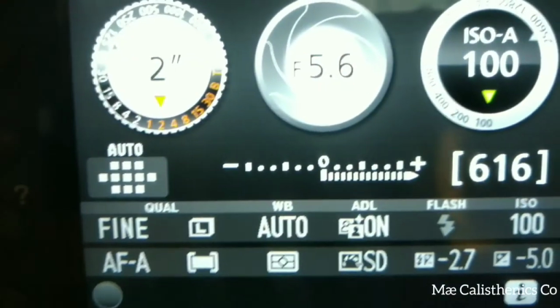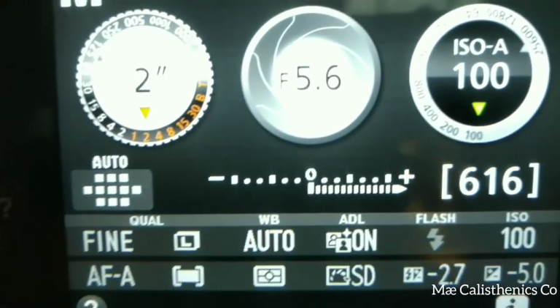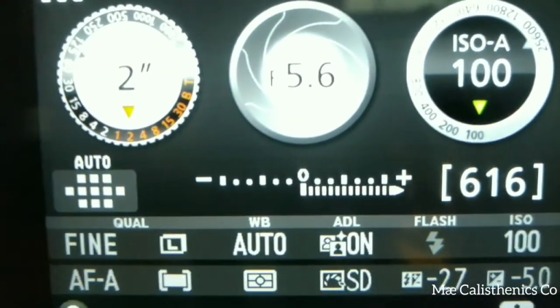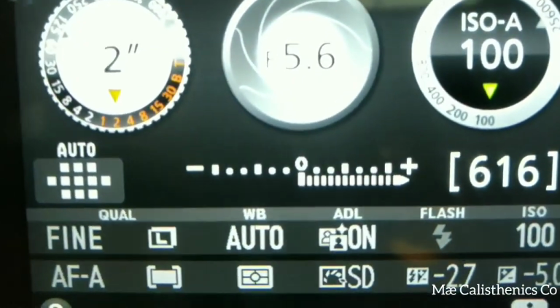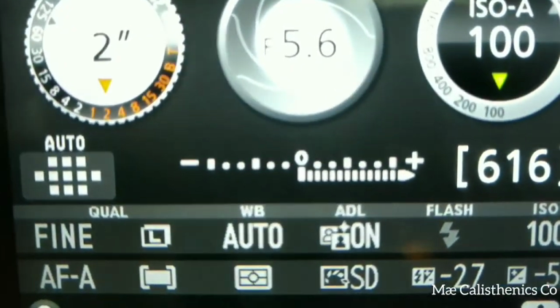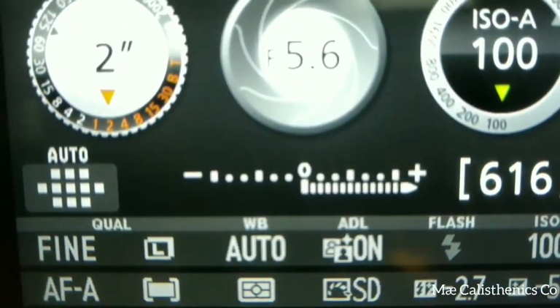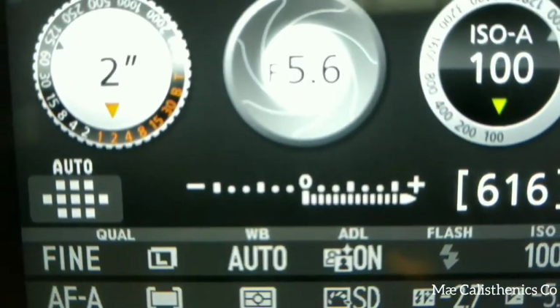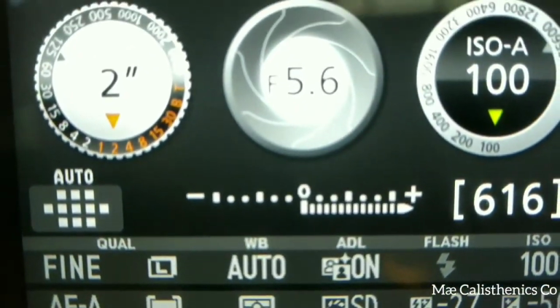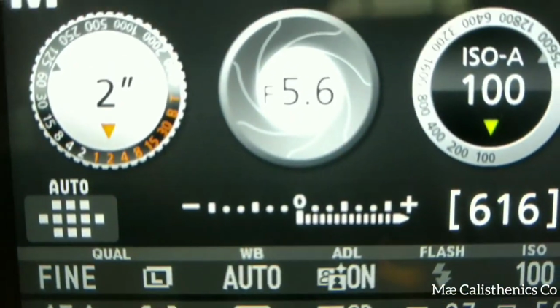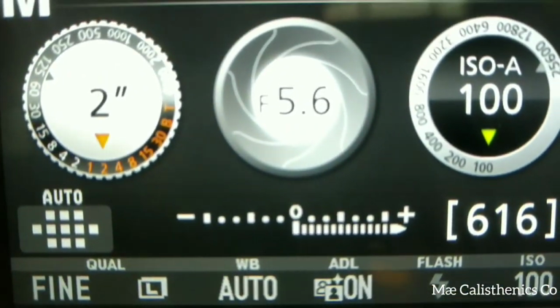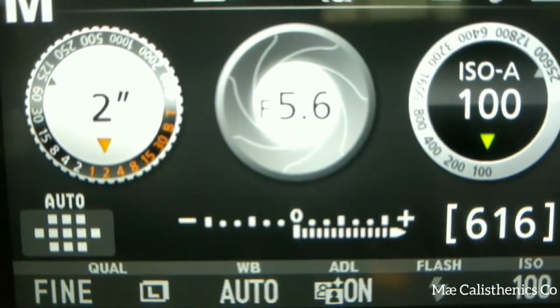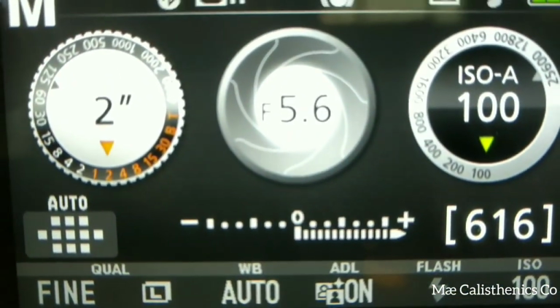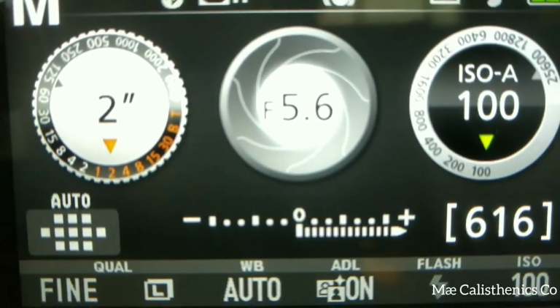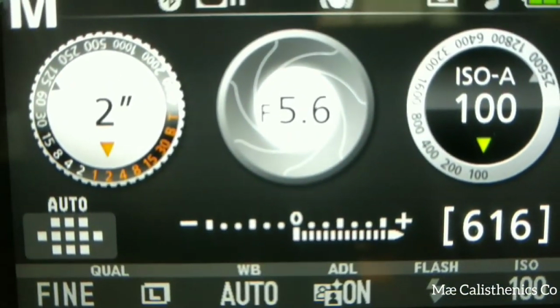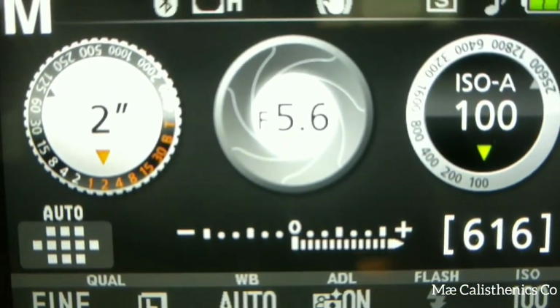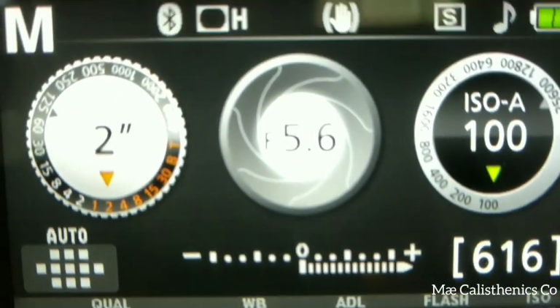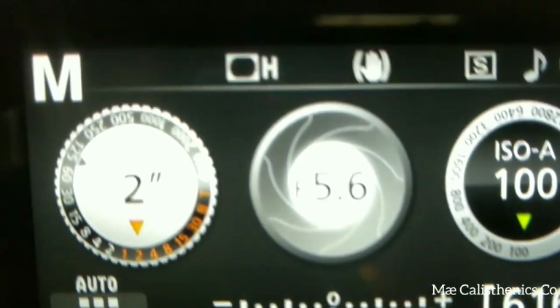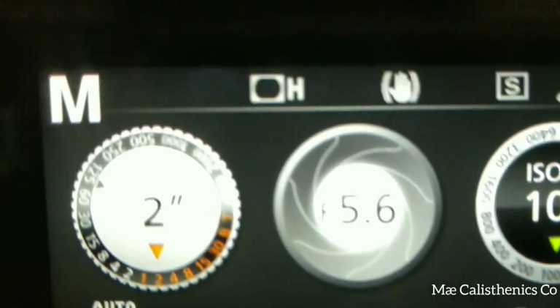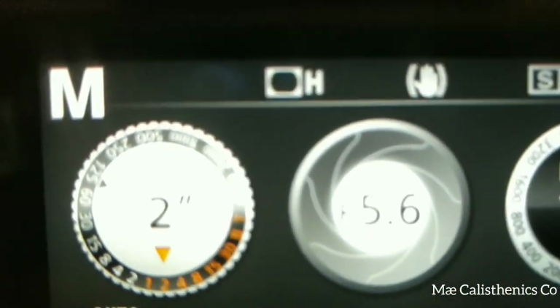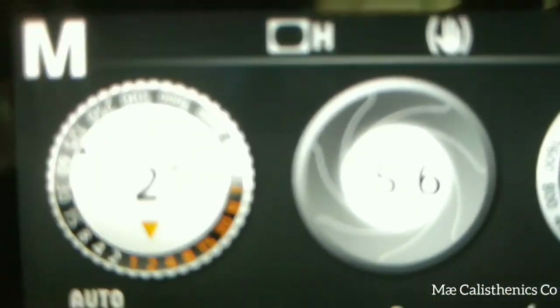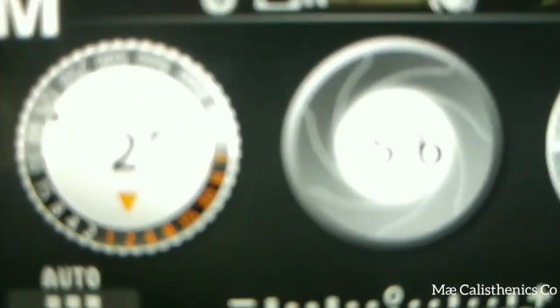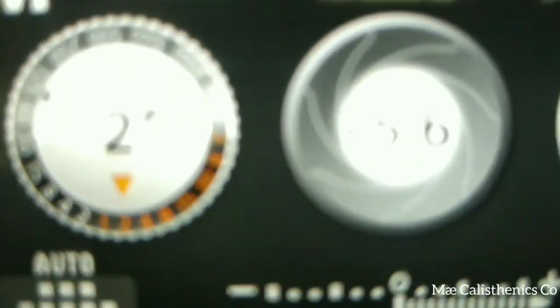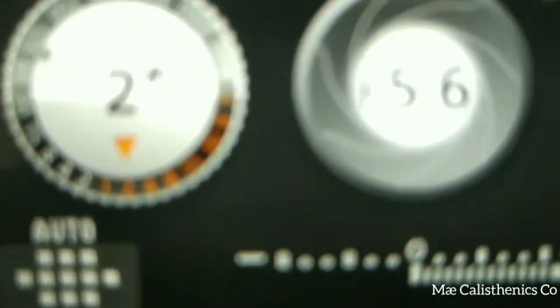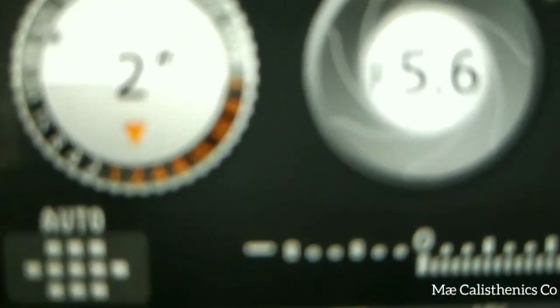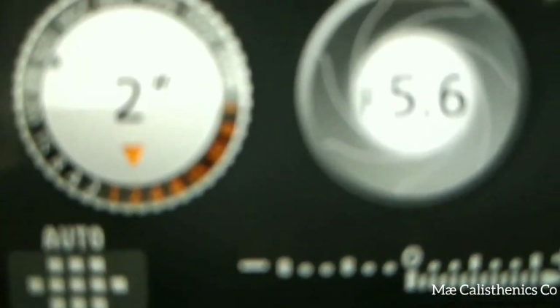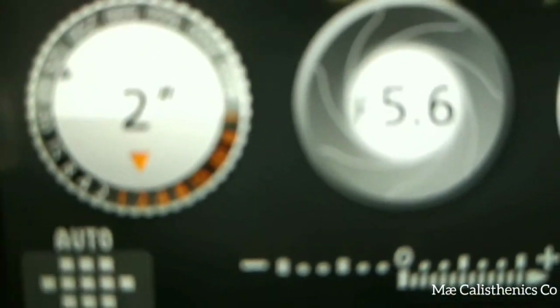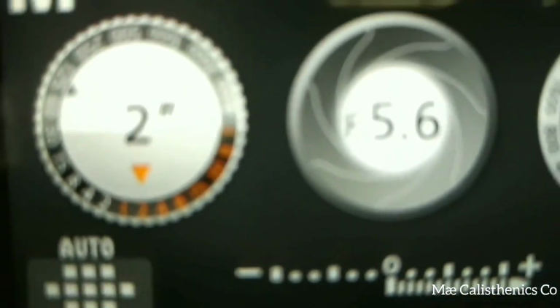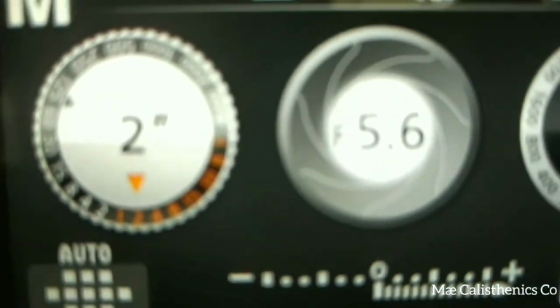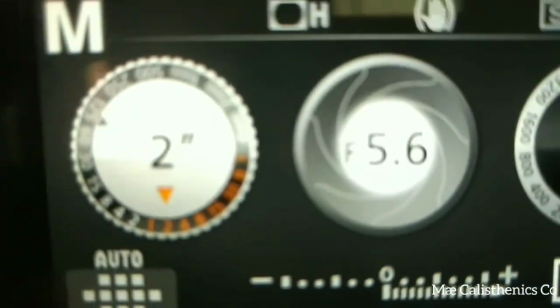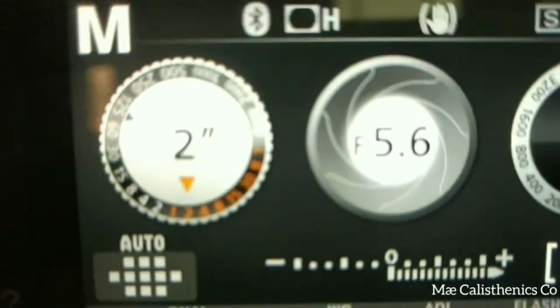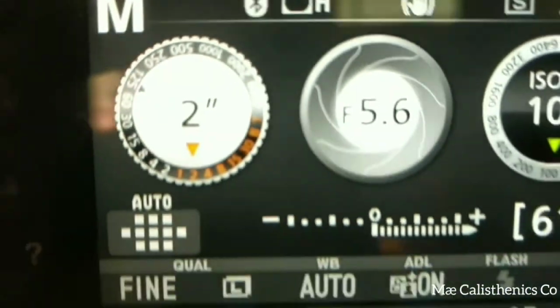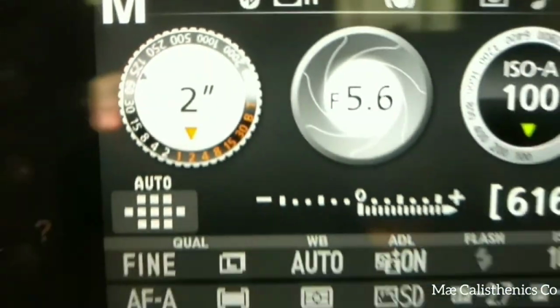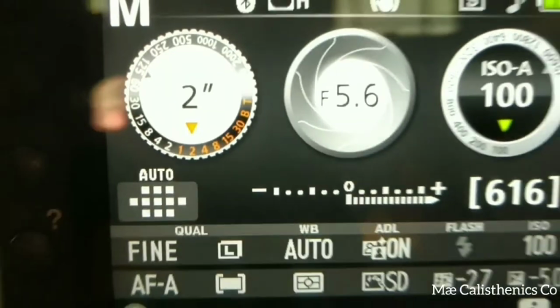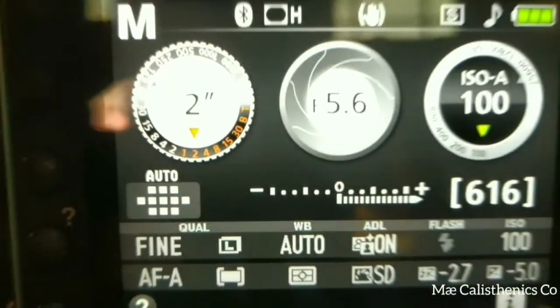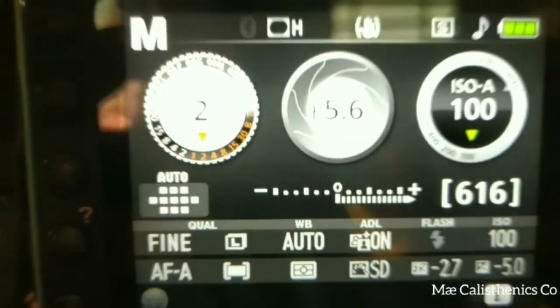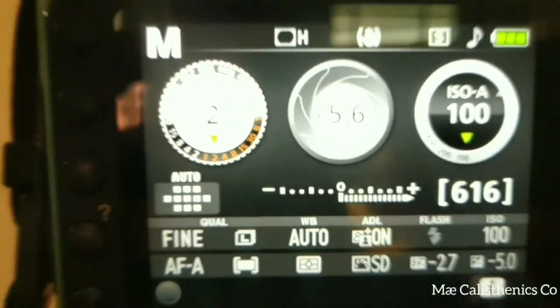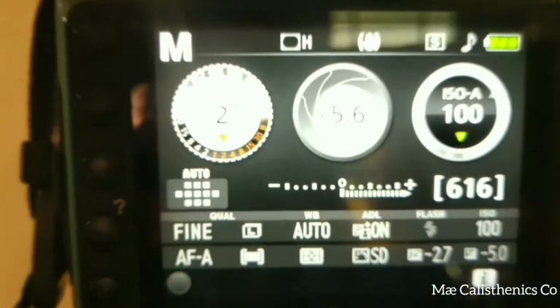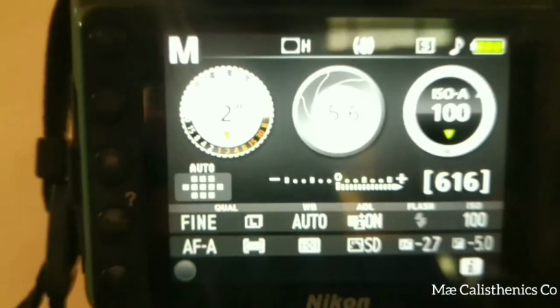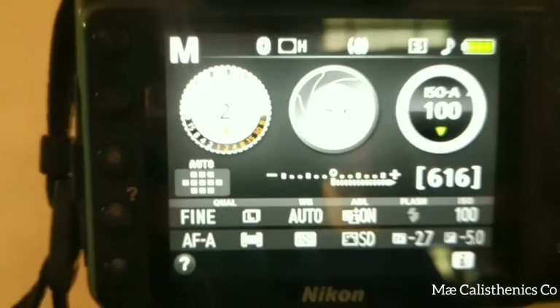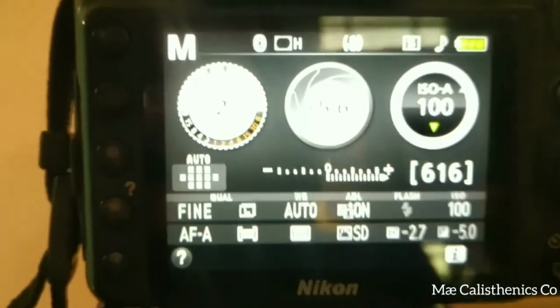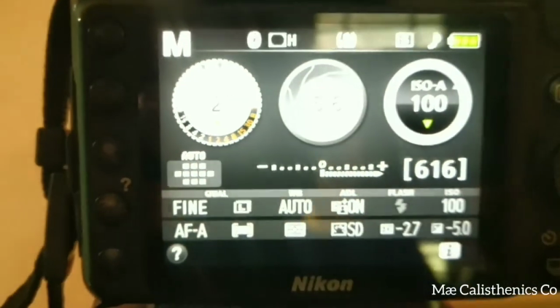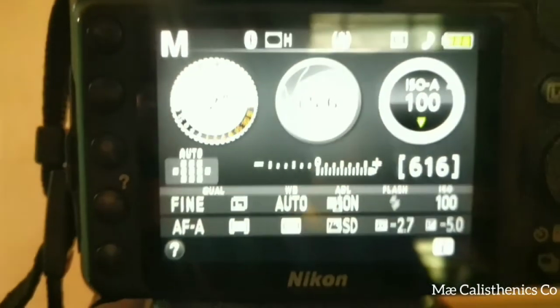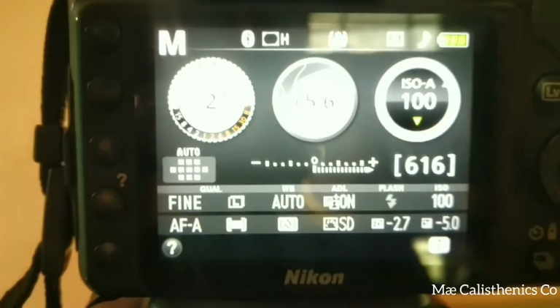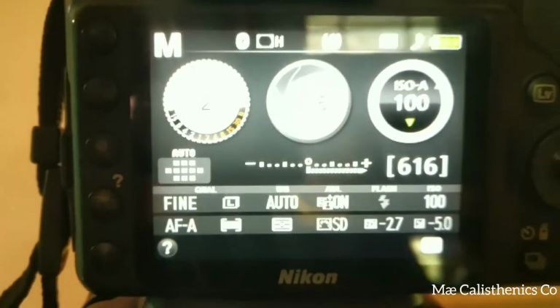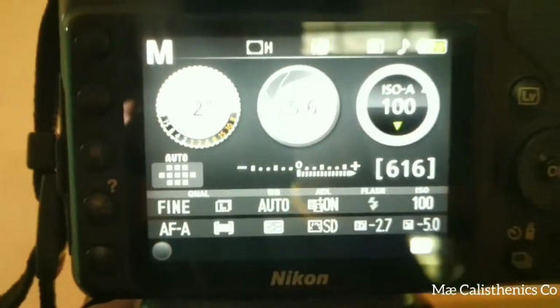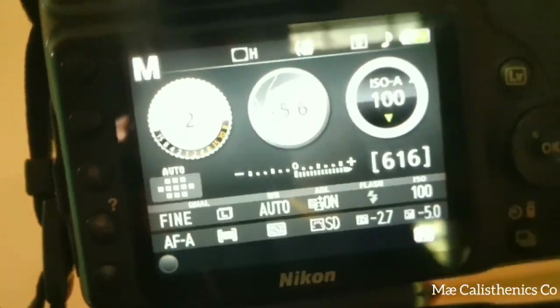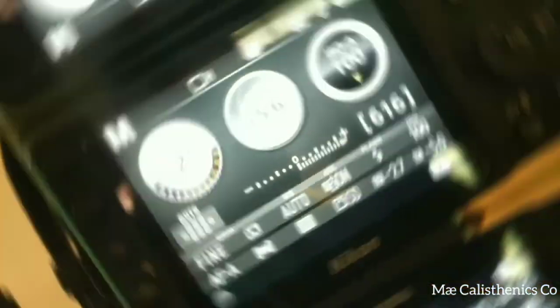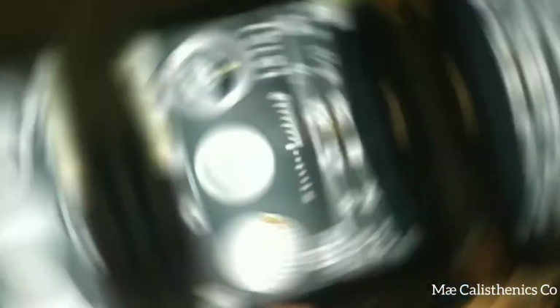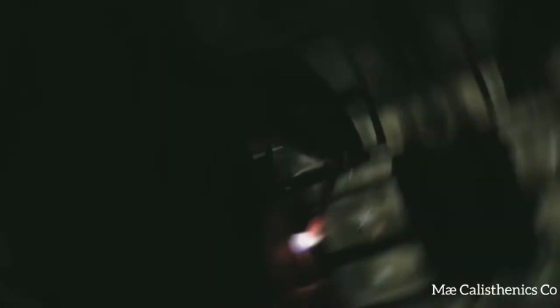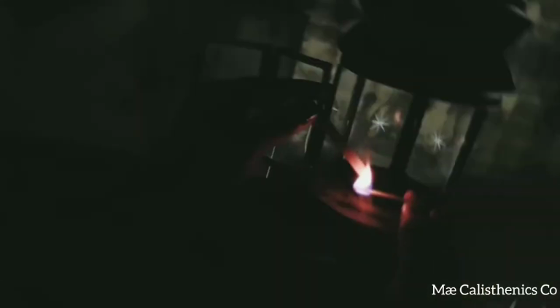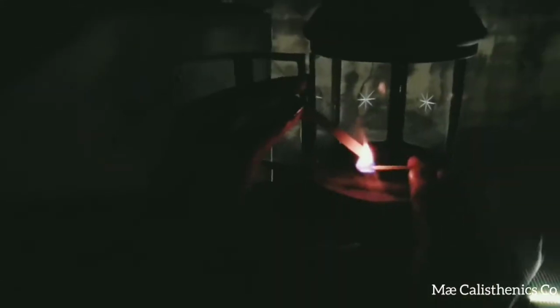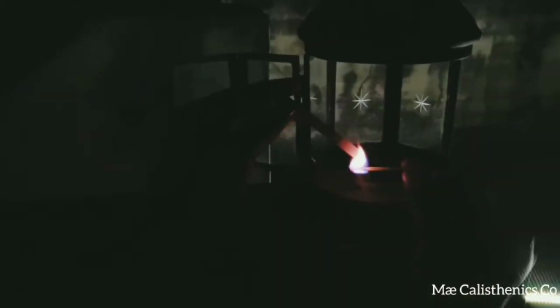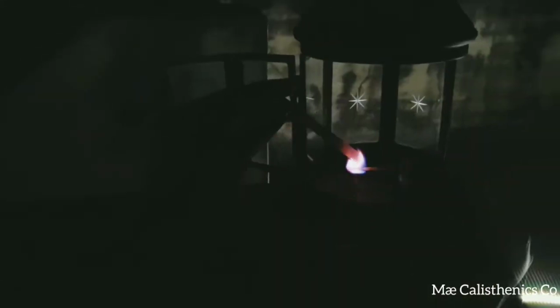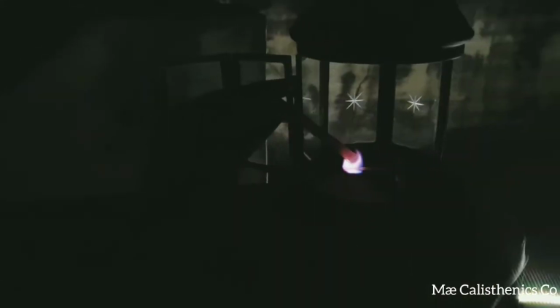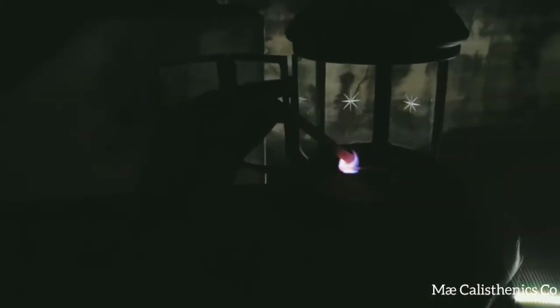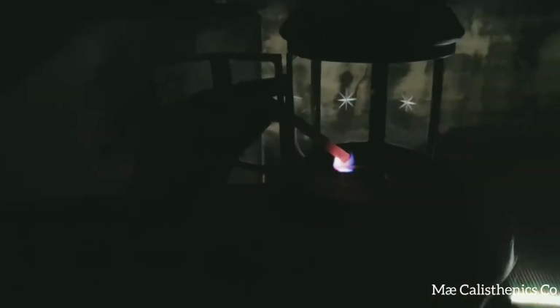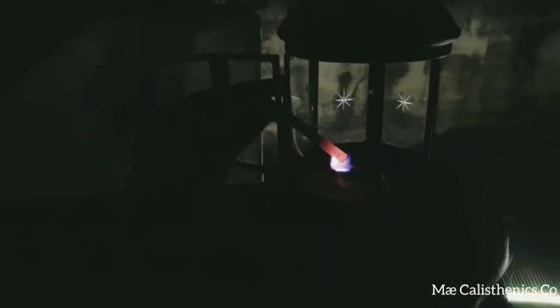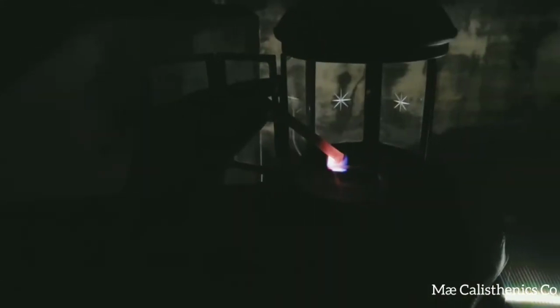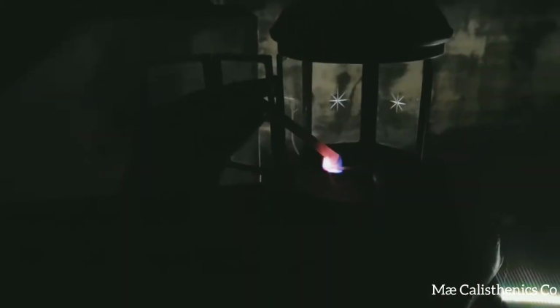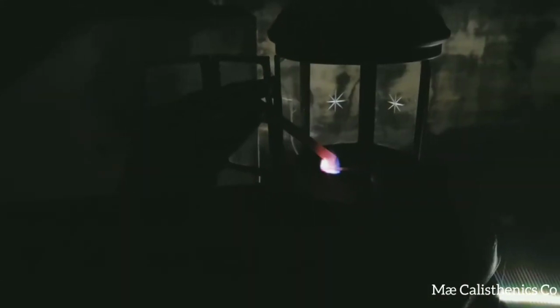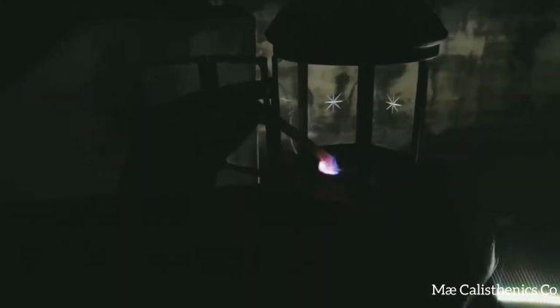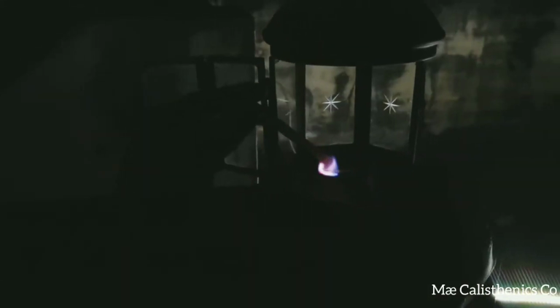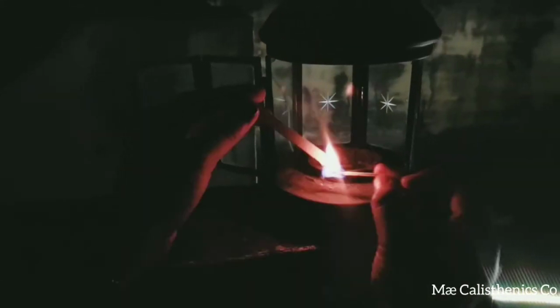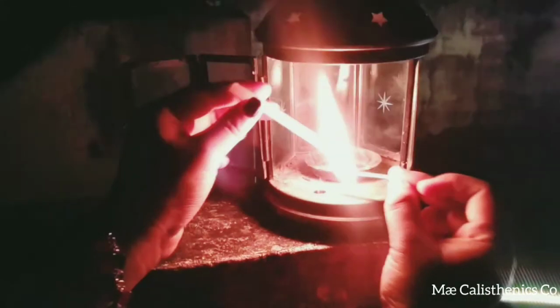It is 5.6 aperture and ISO 100. I am going to show the model. This is the actual picture.